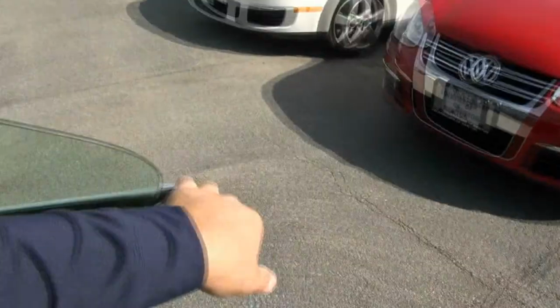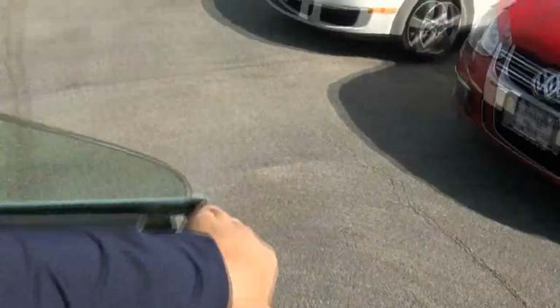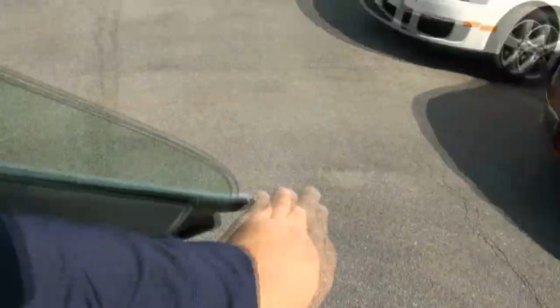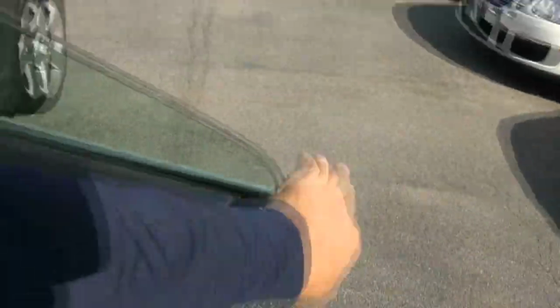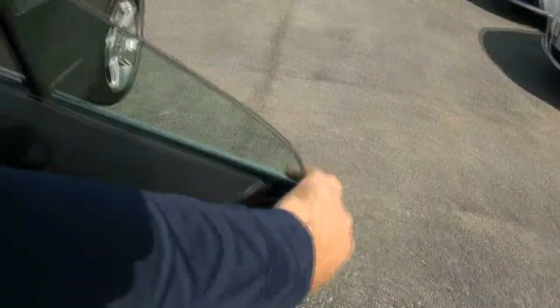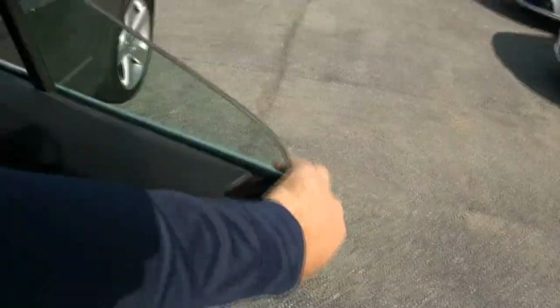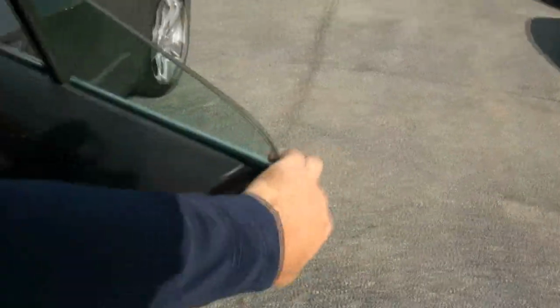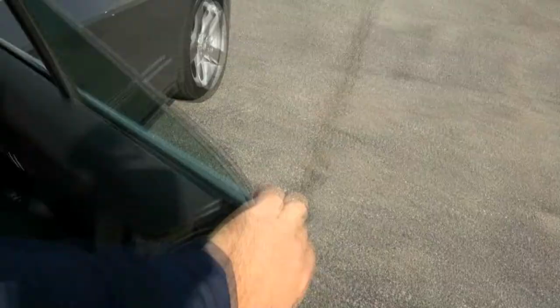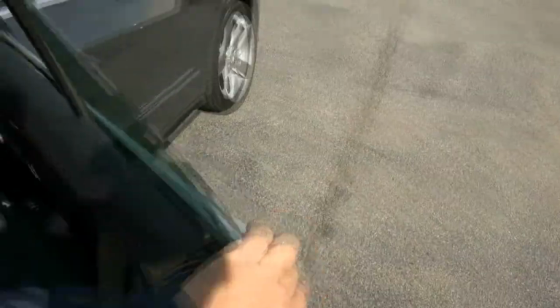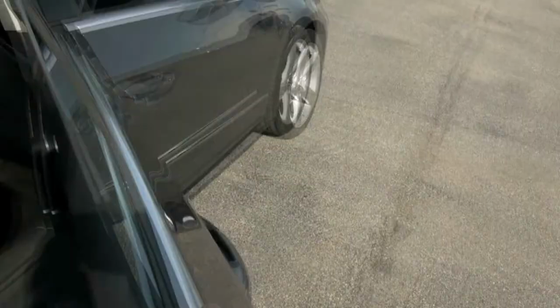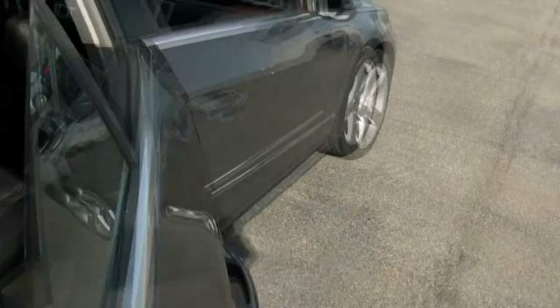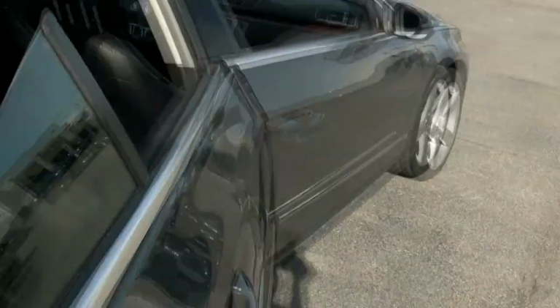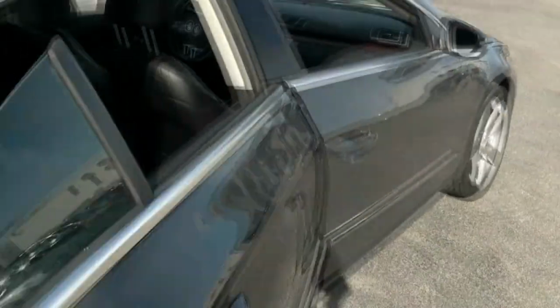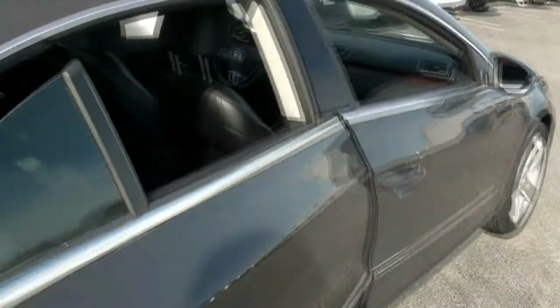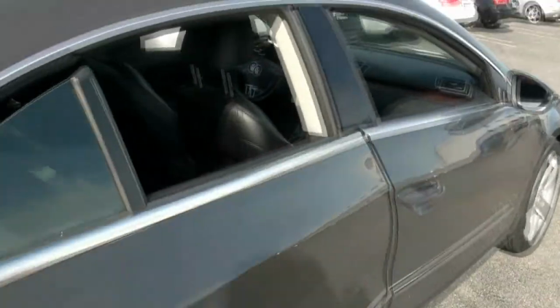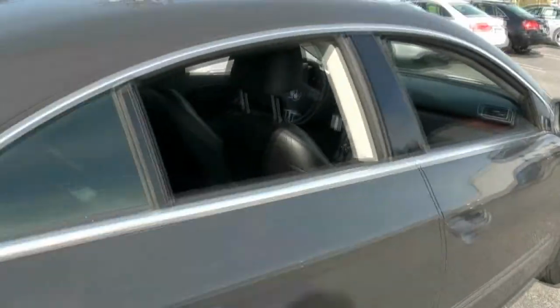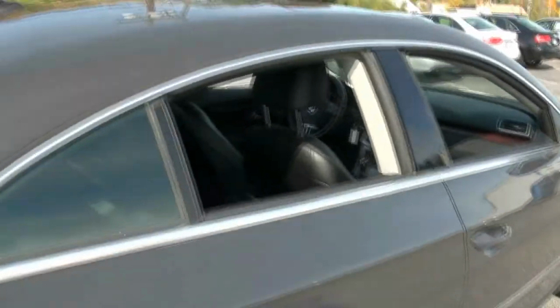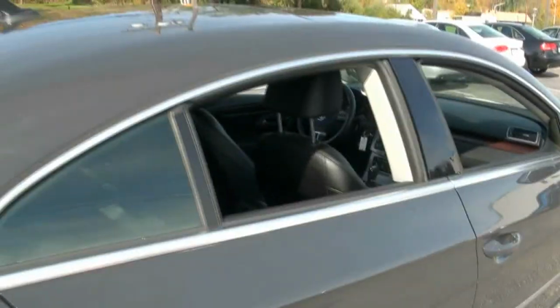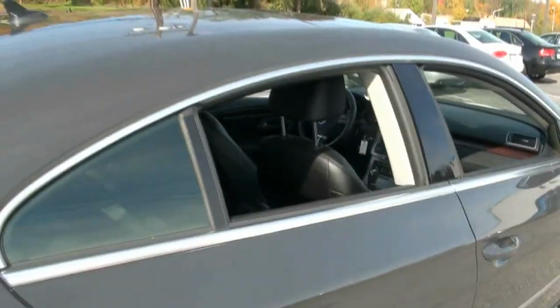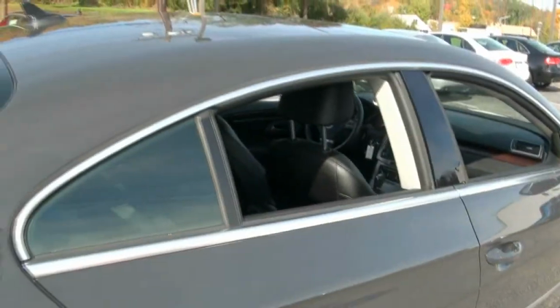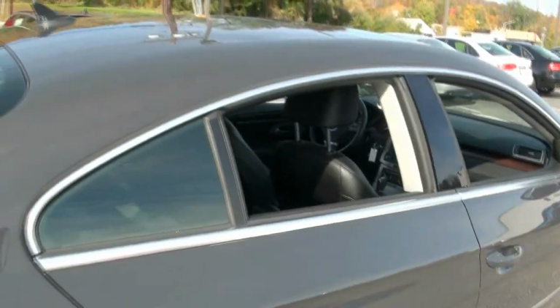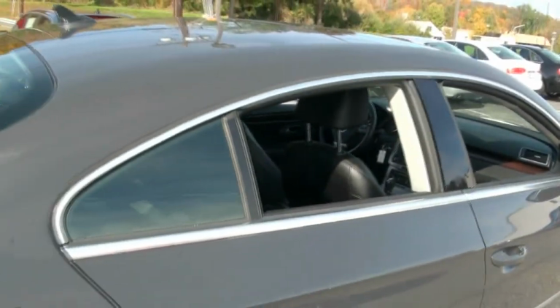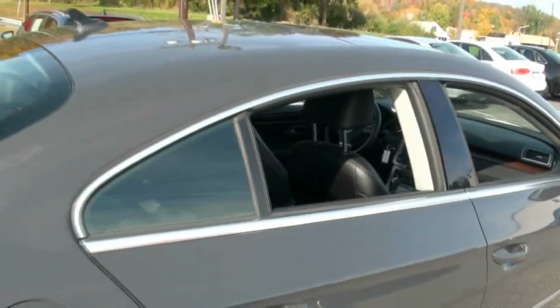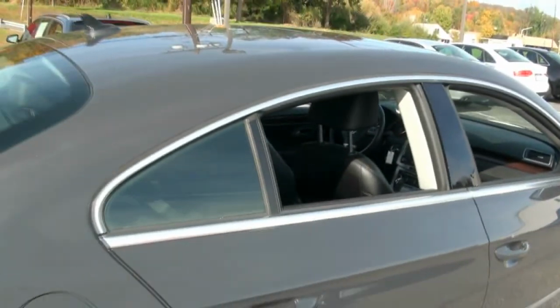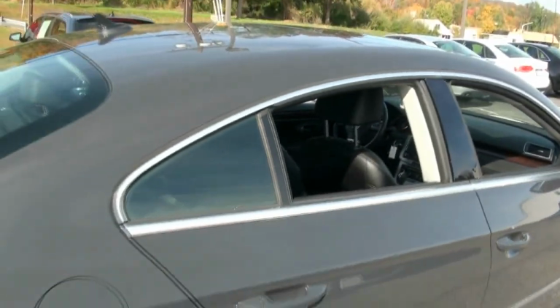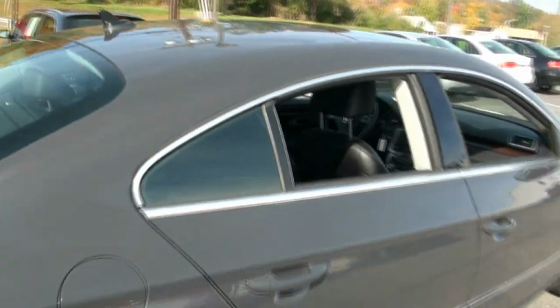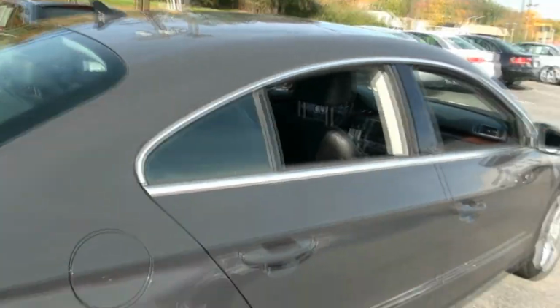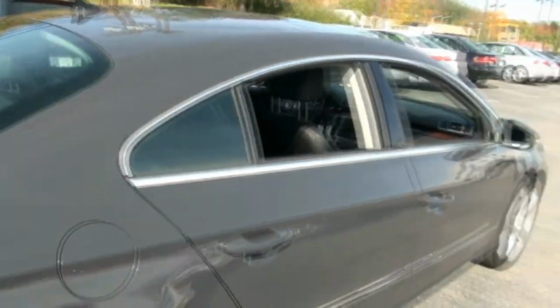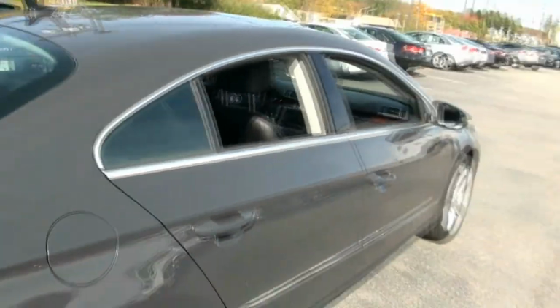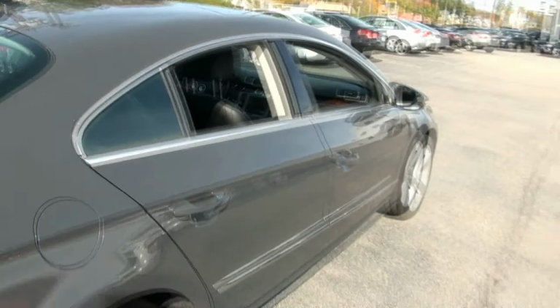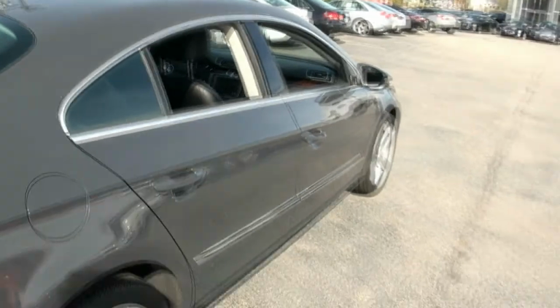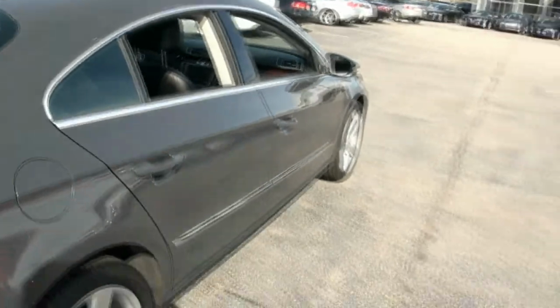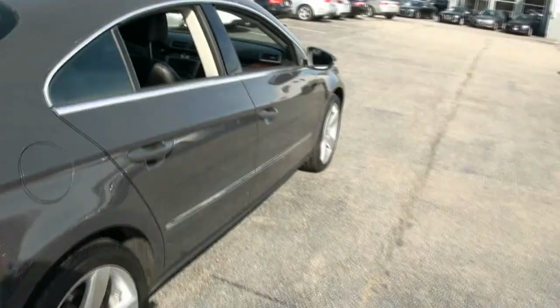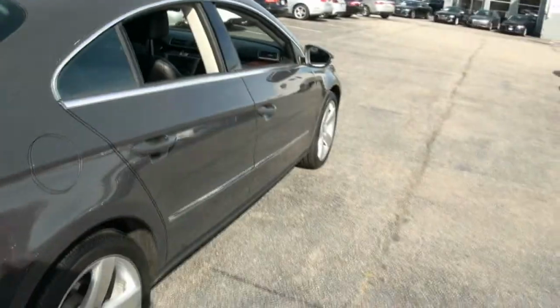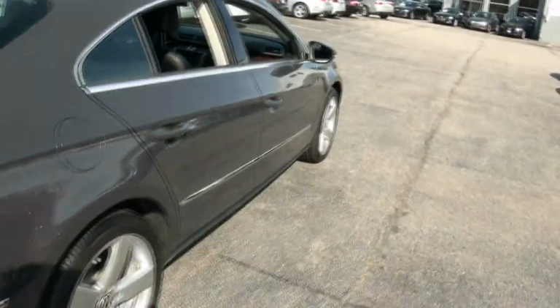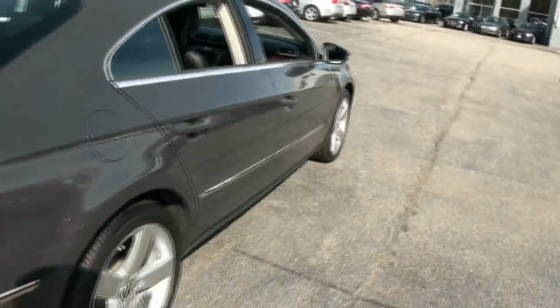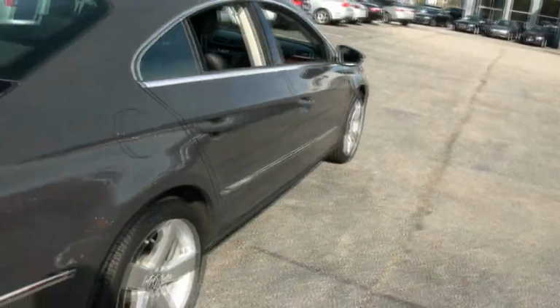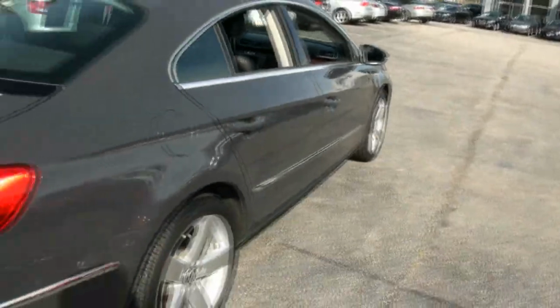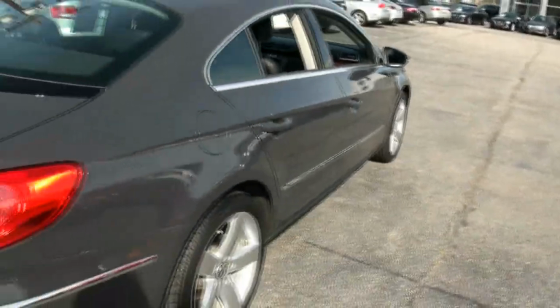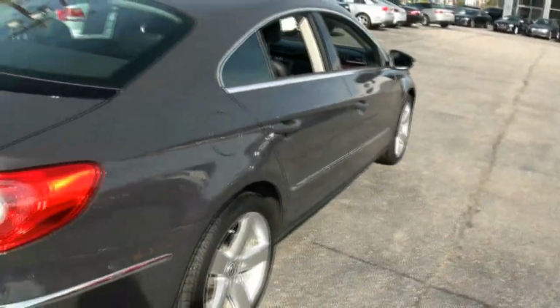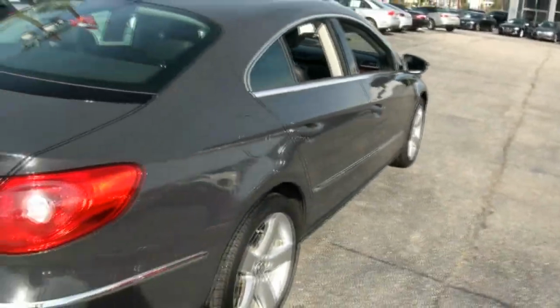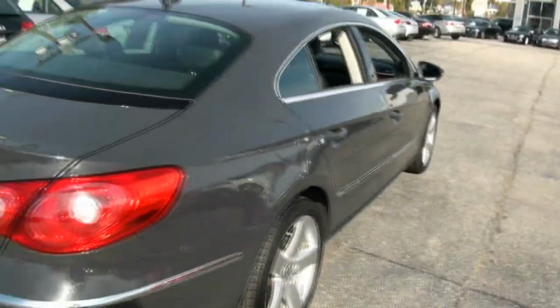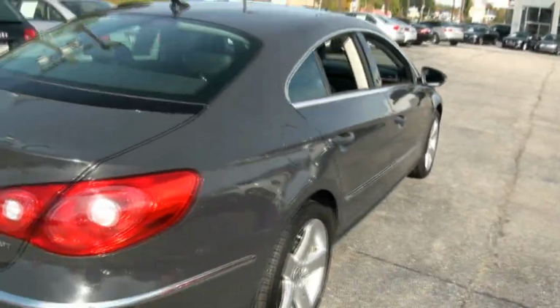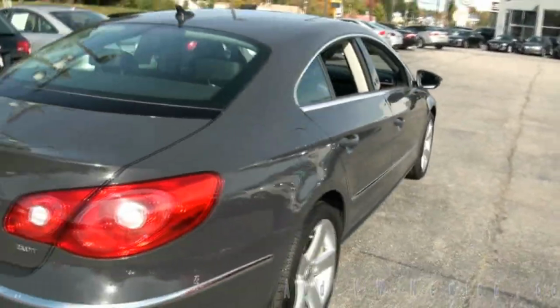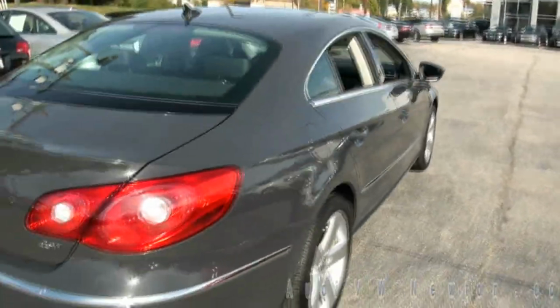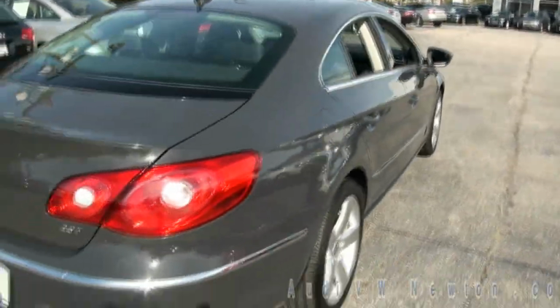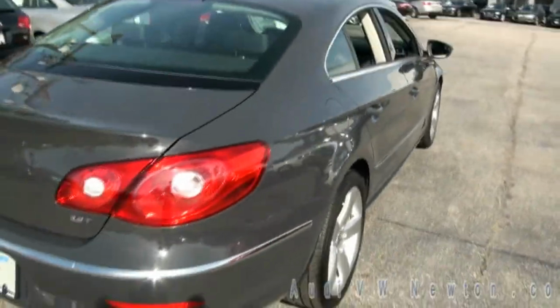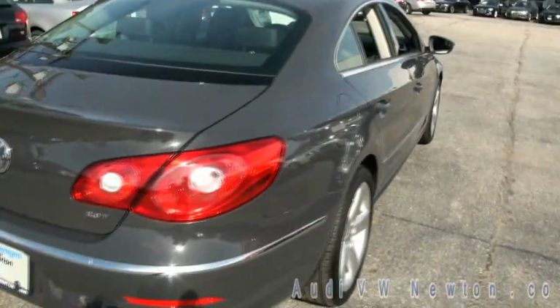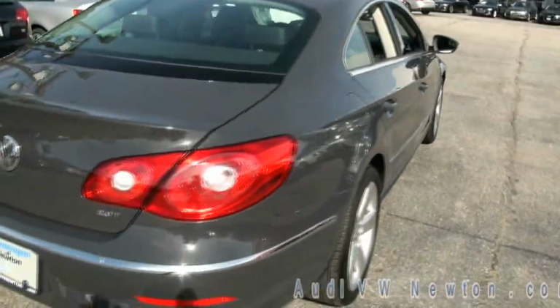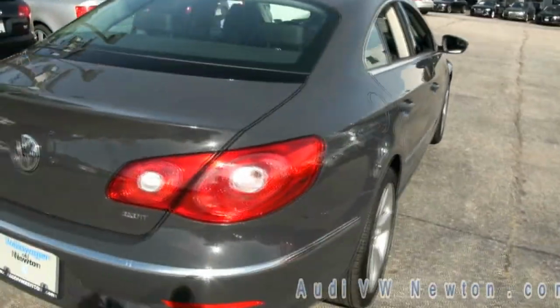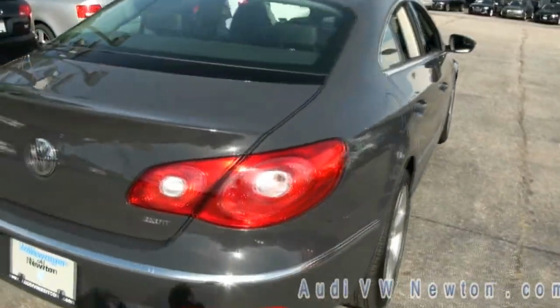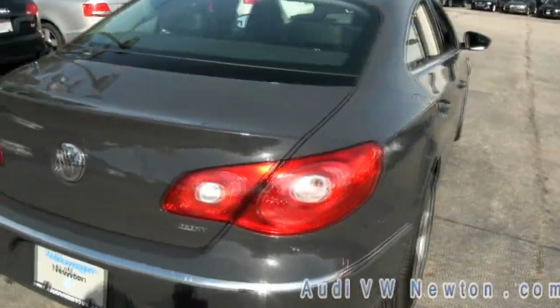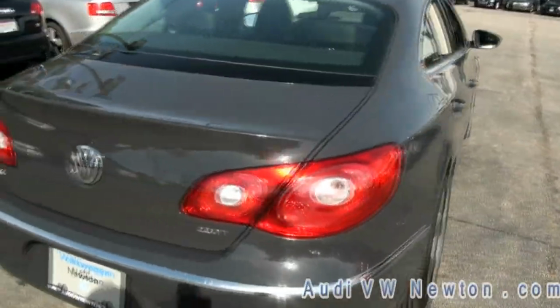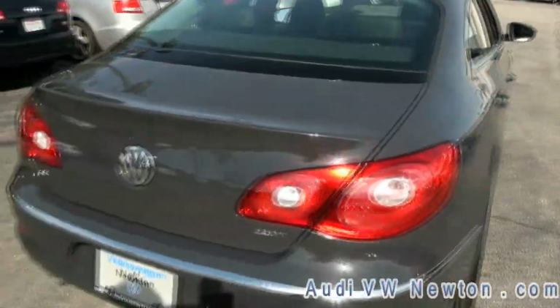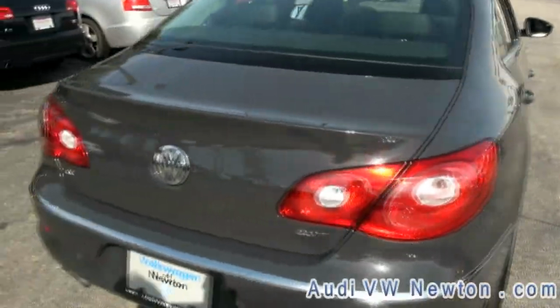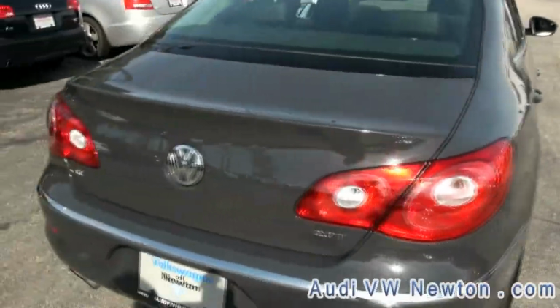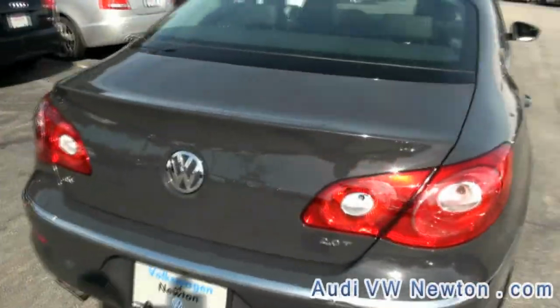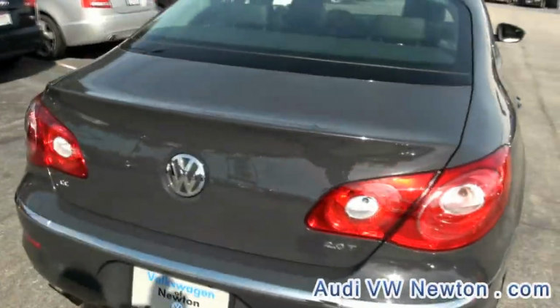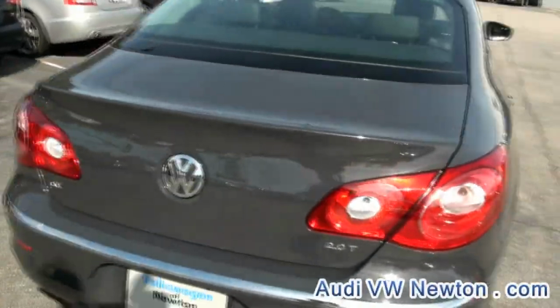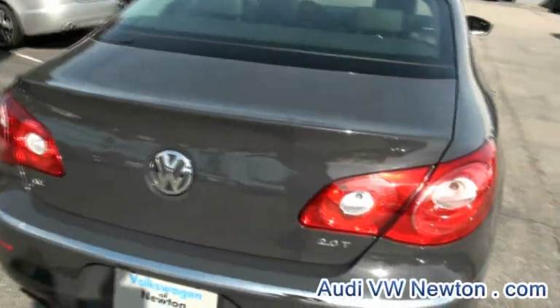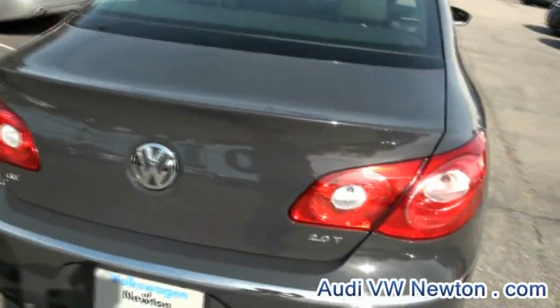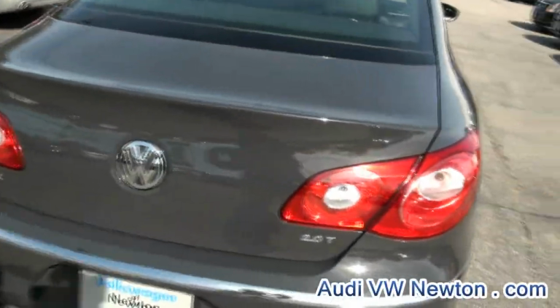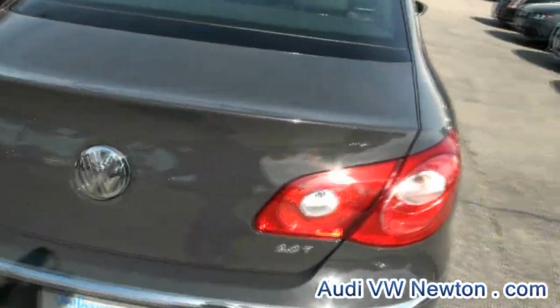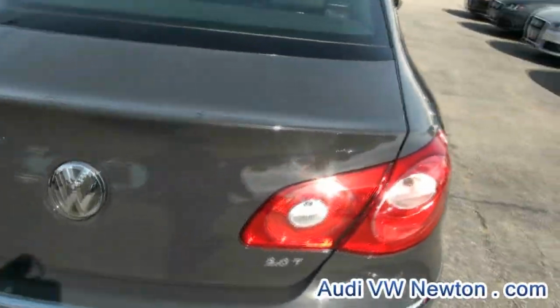I like how these windows — those little quarter windows. The paint is just exquisite.